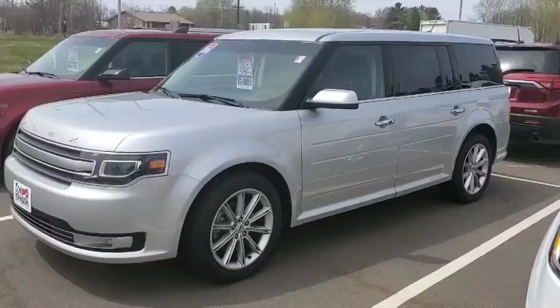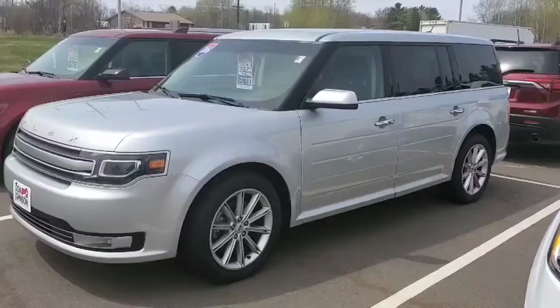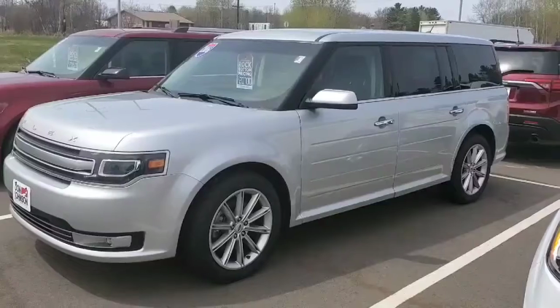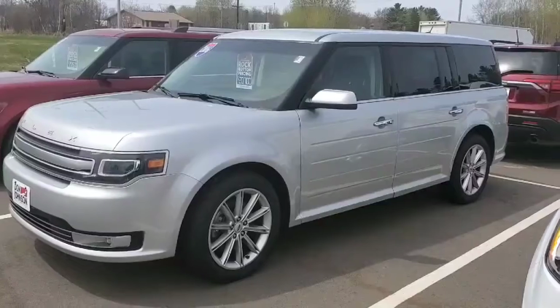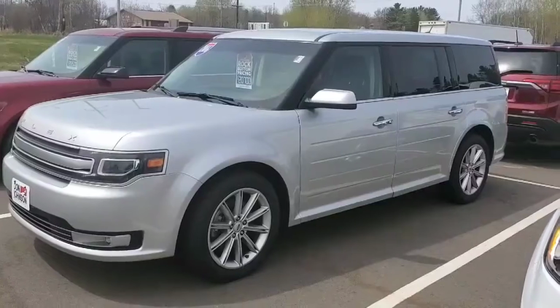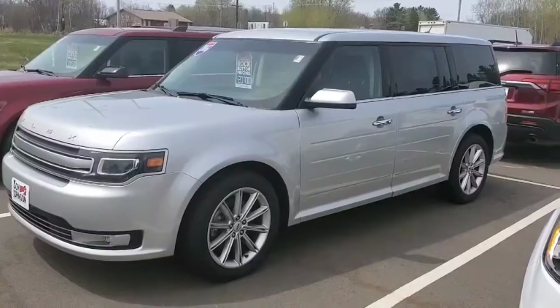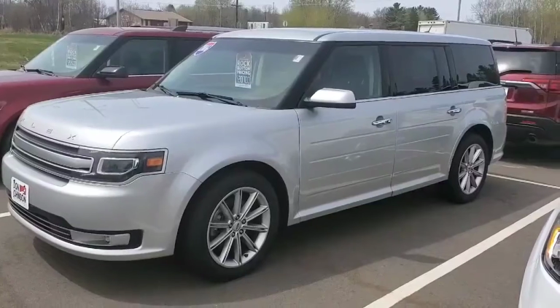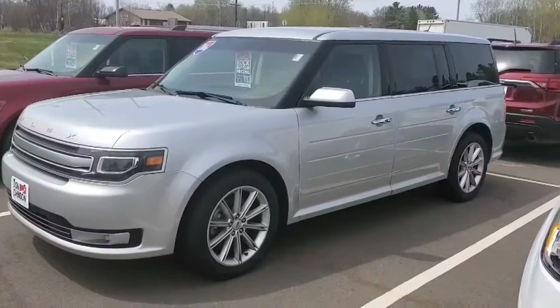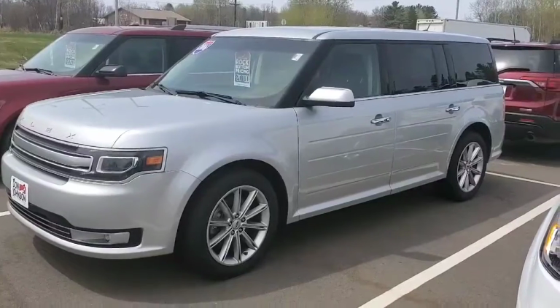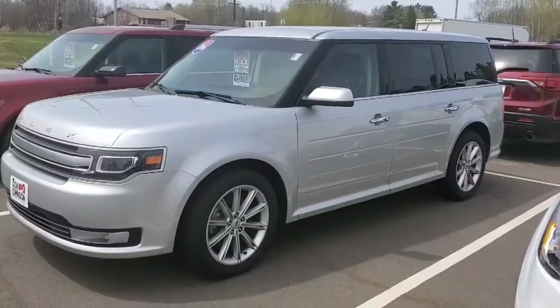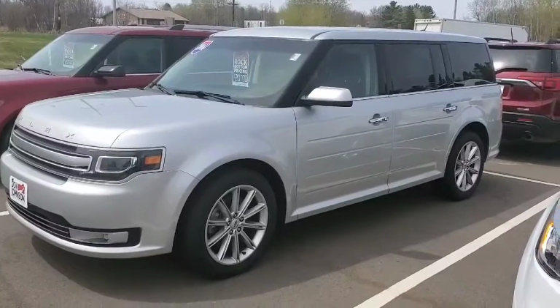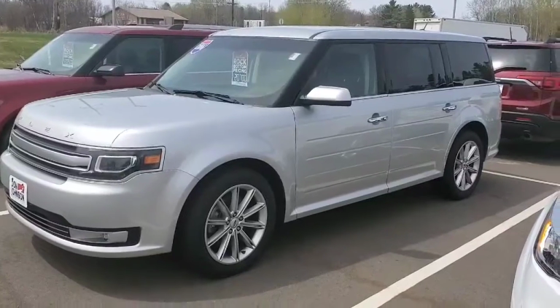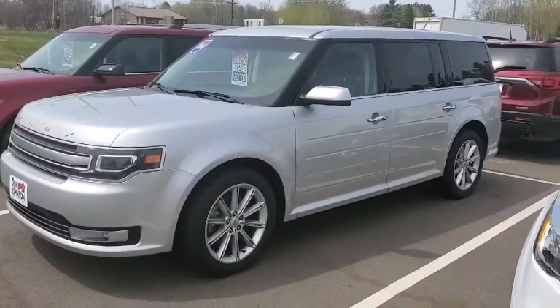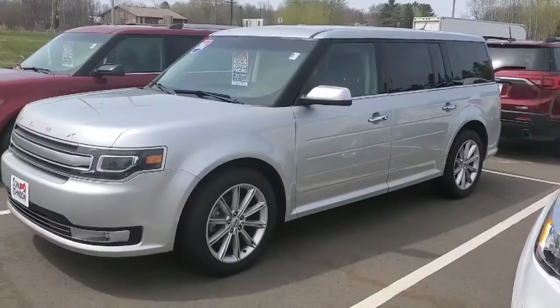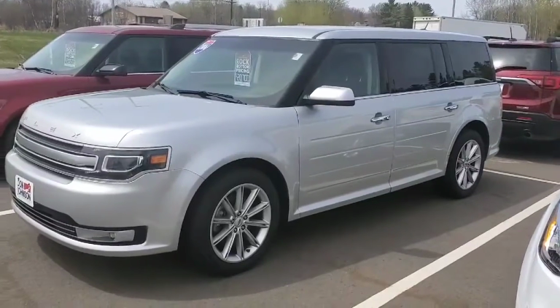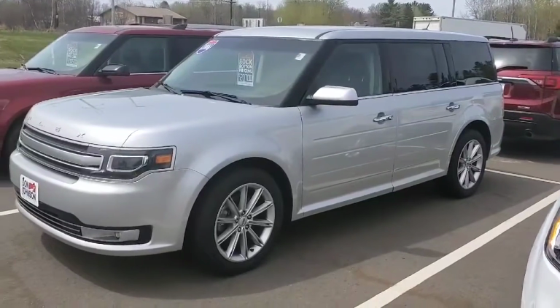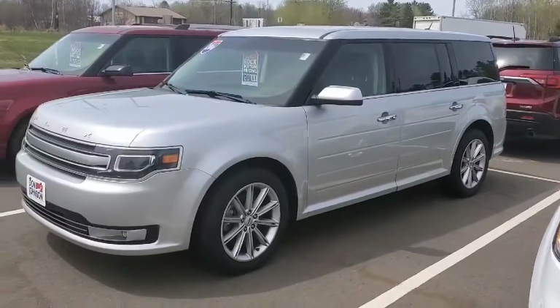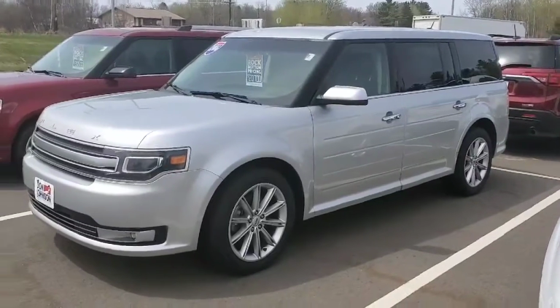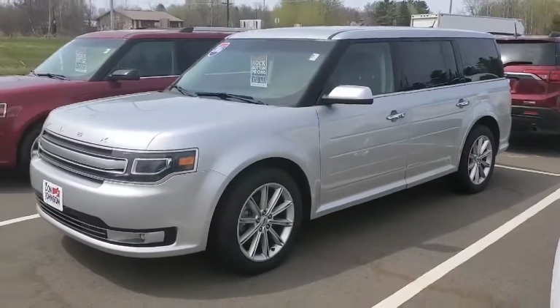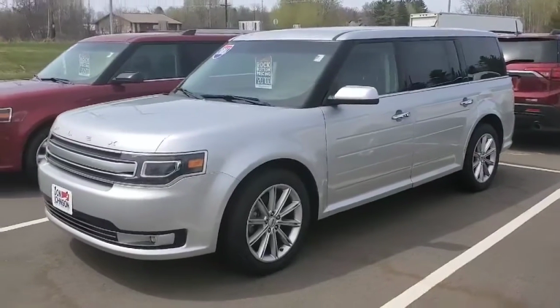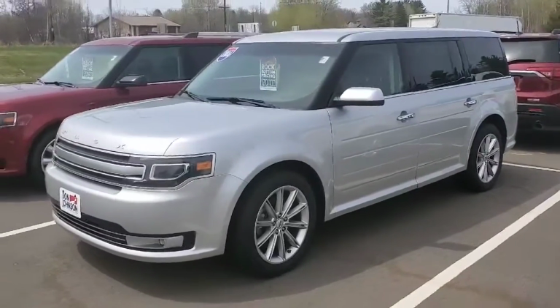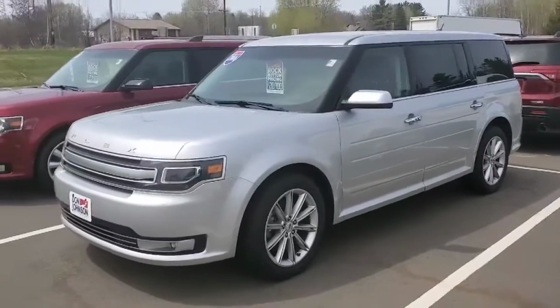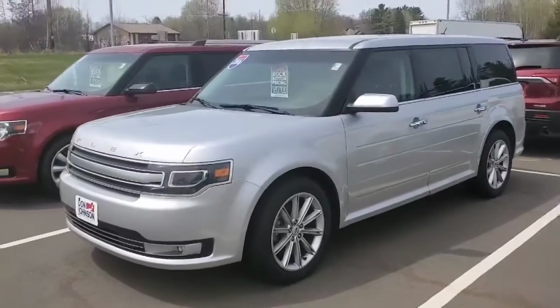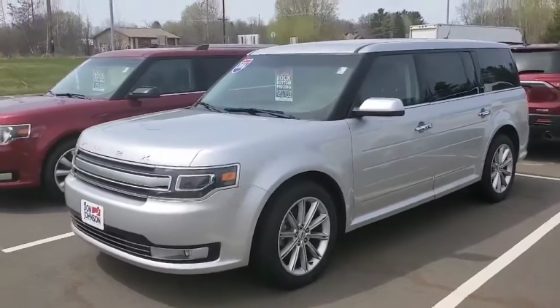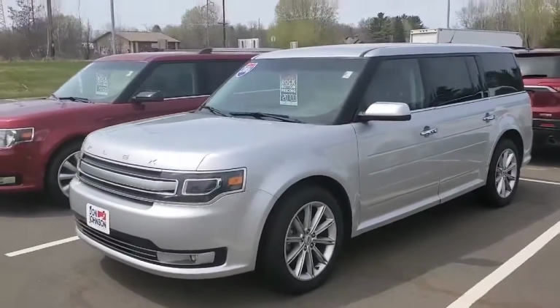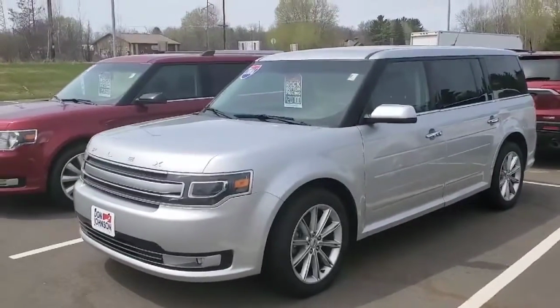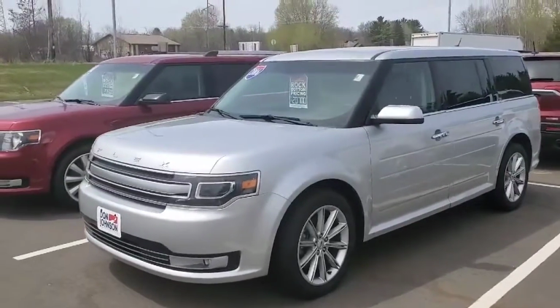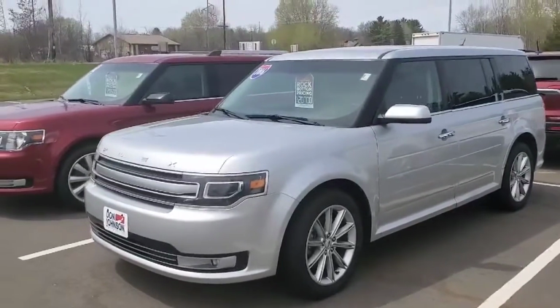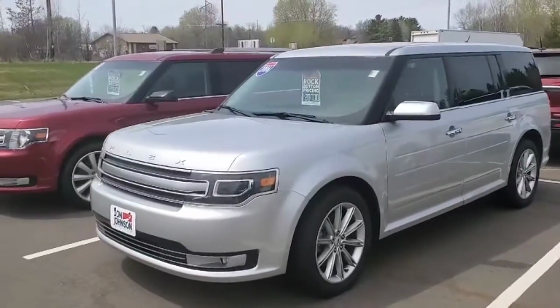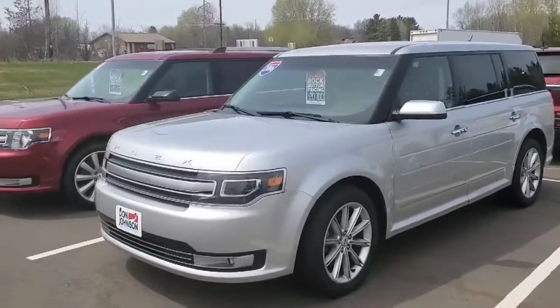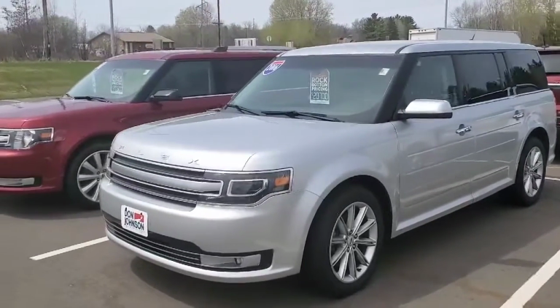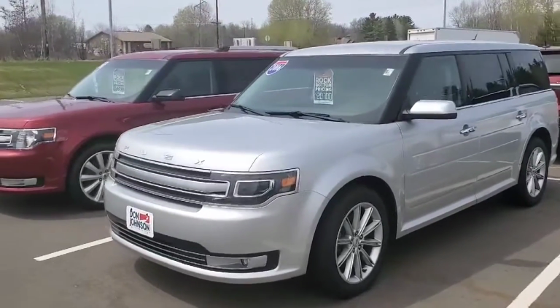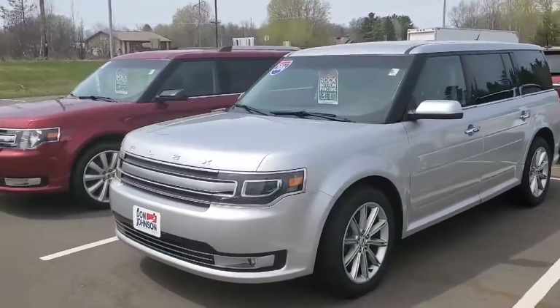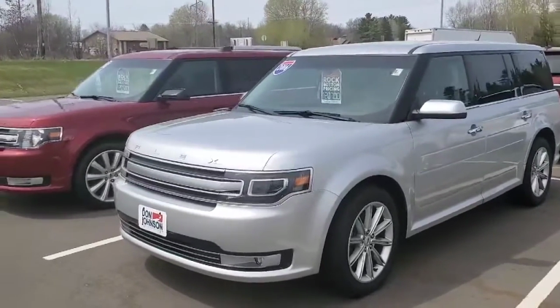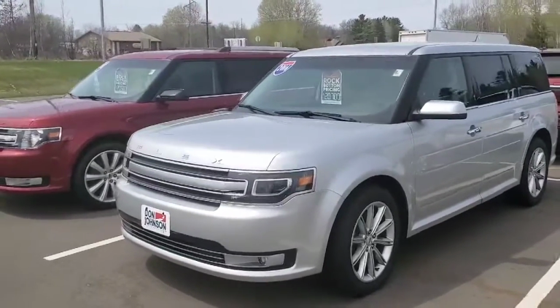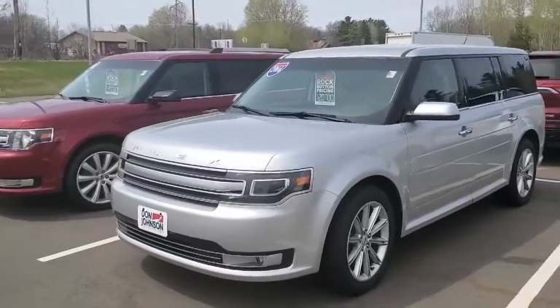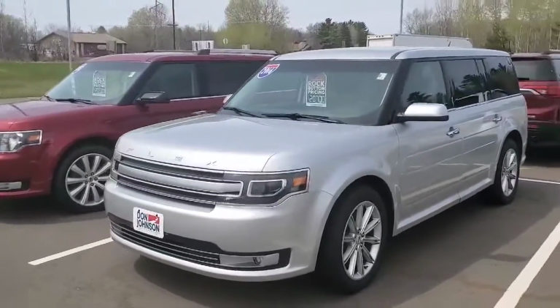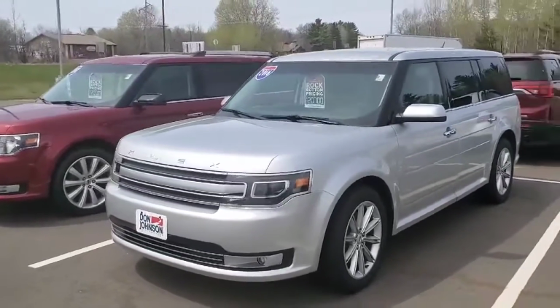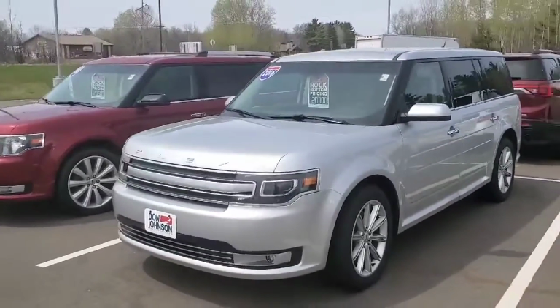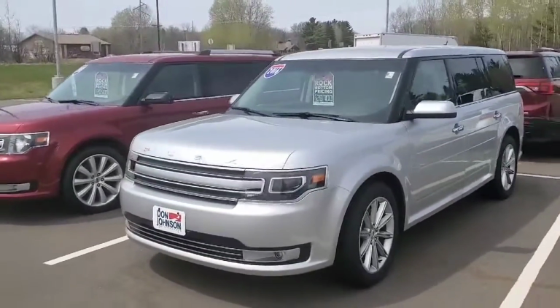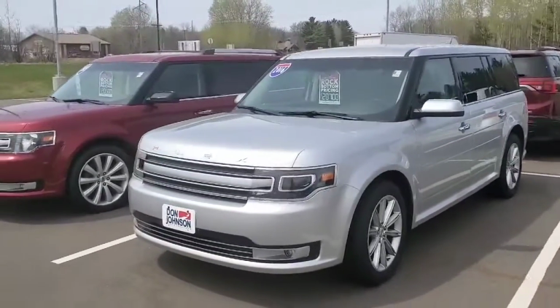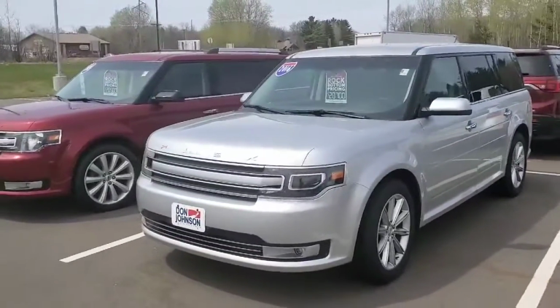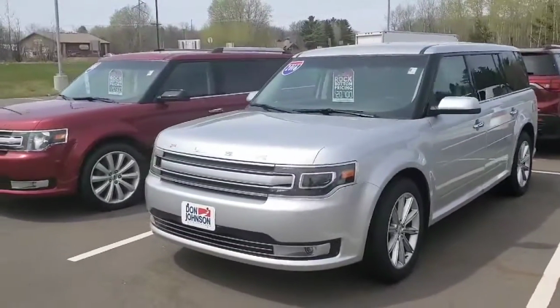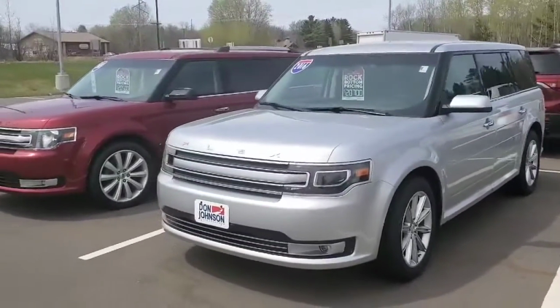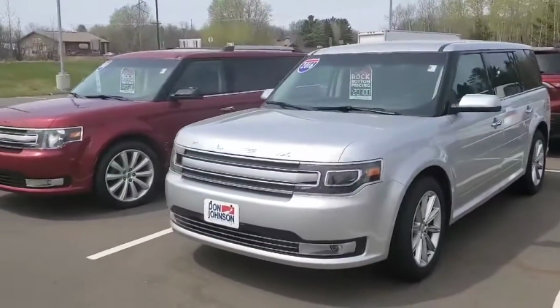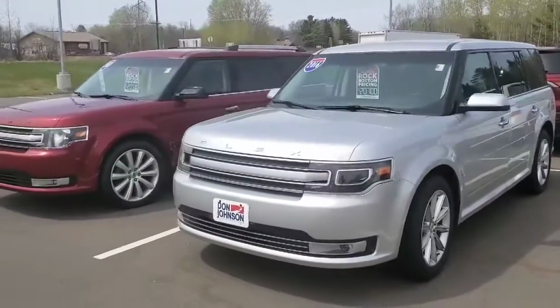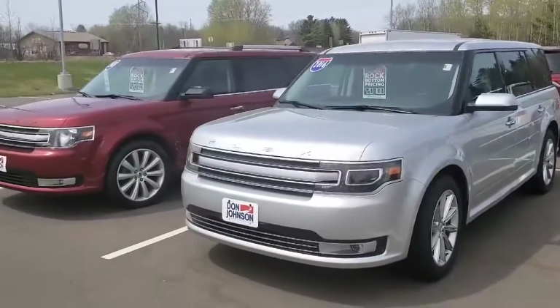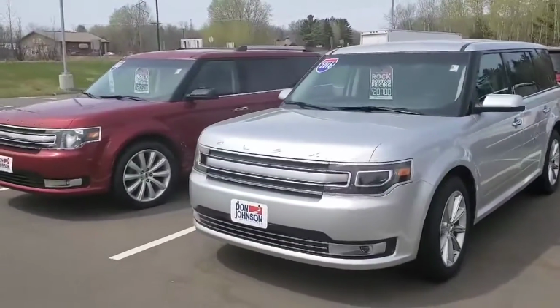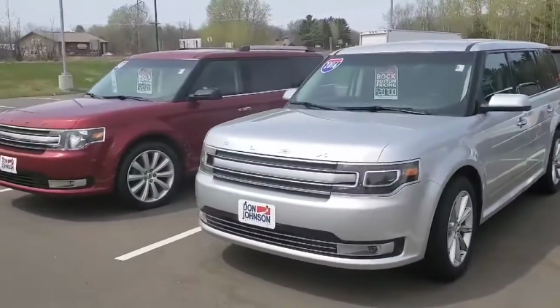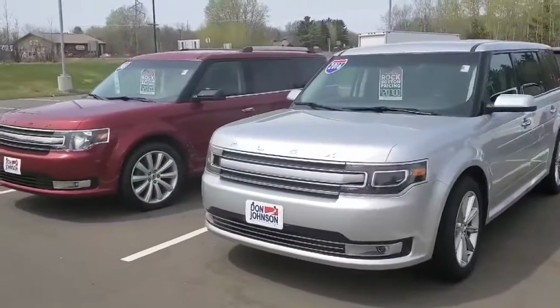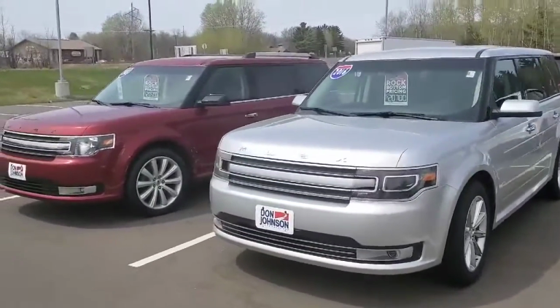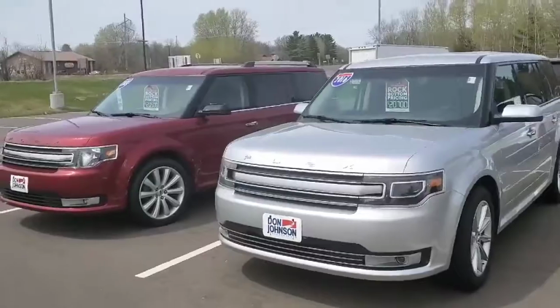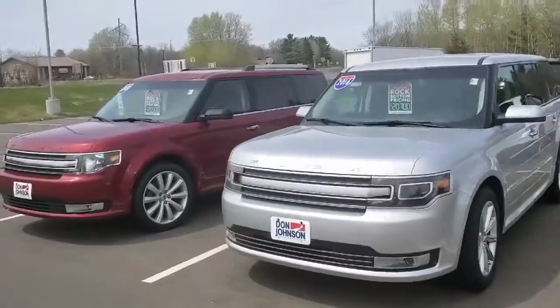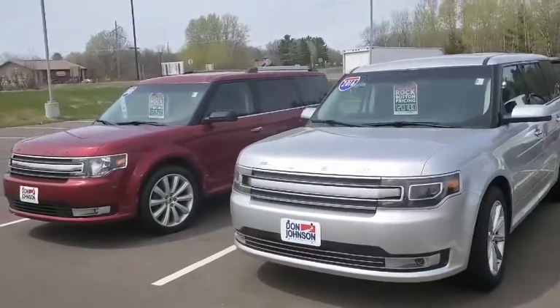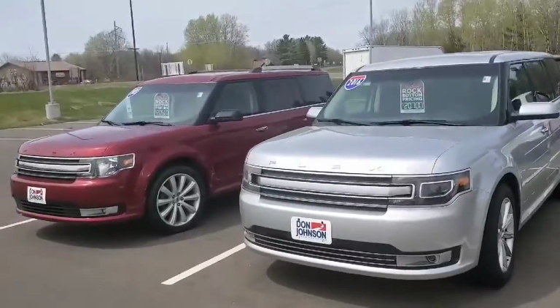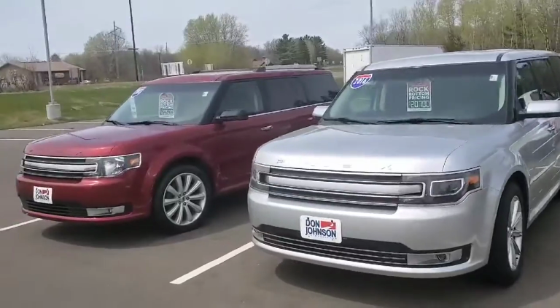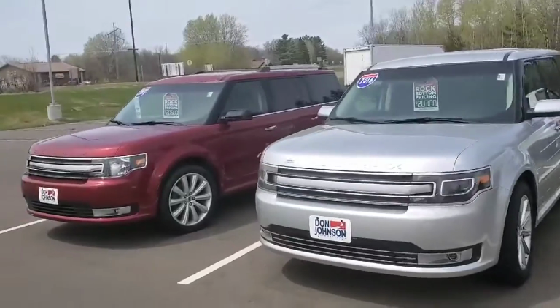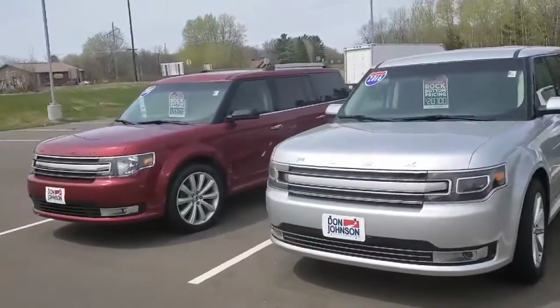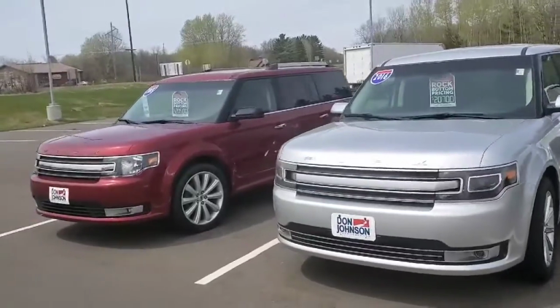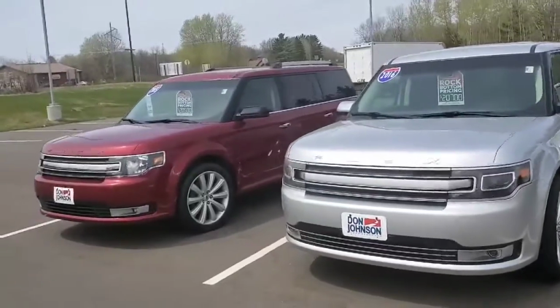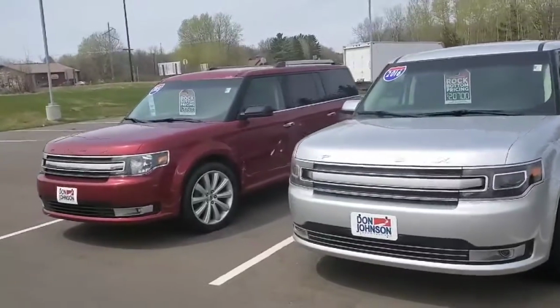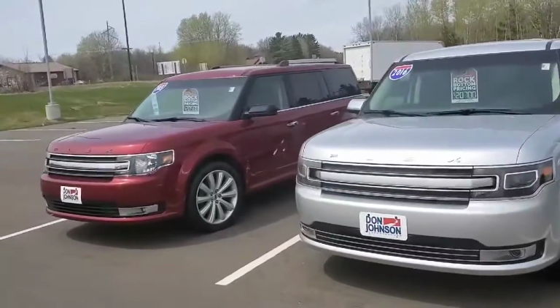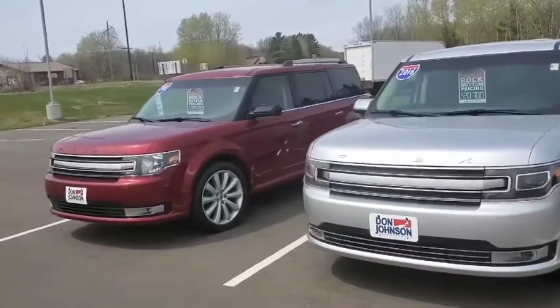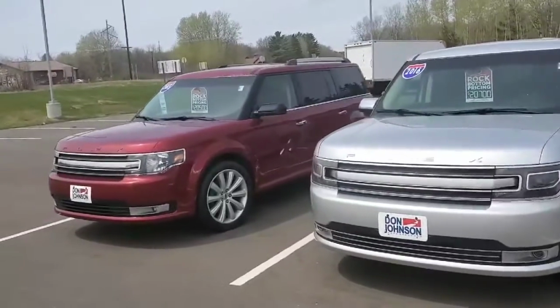Hi, this is Brent Crane coming at you again from Don Johnson Cumberland Motors. Hey, are you a fan of the Ford Flex?